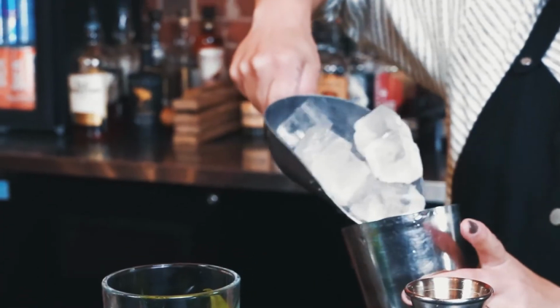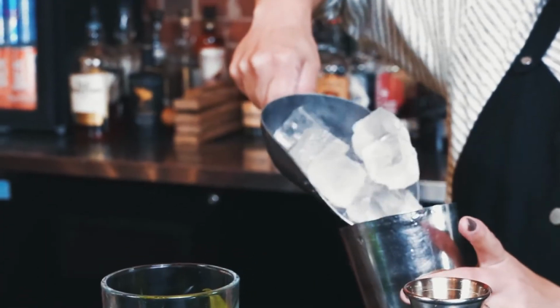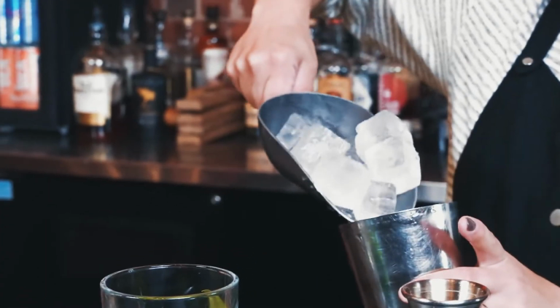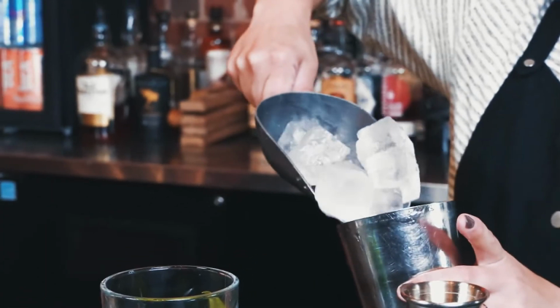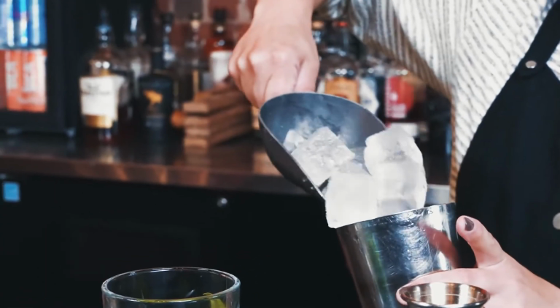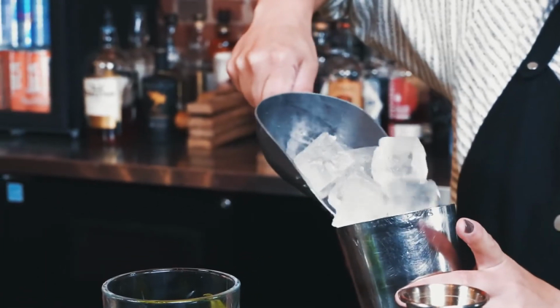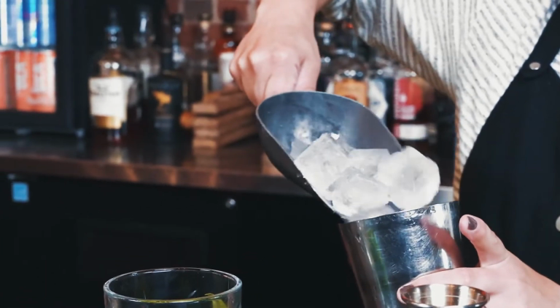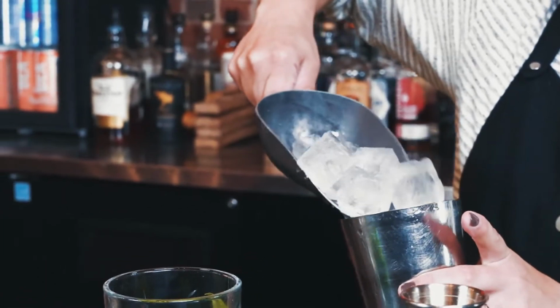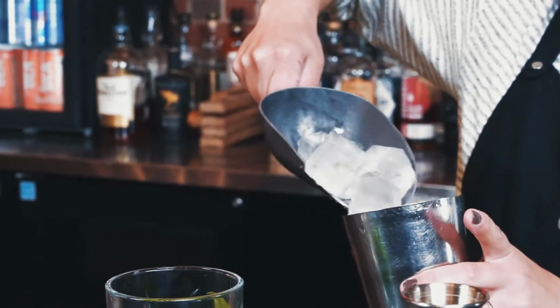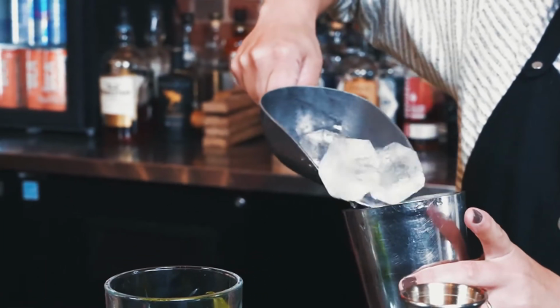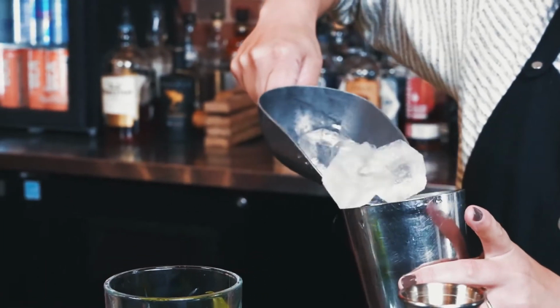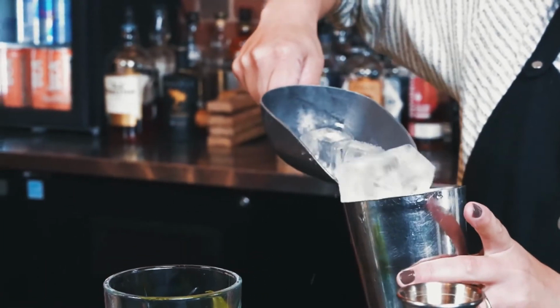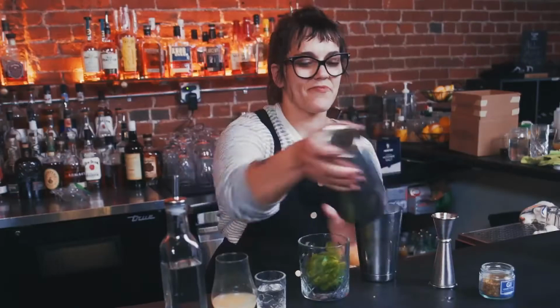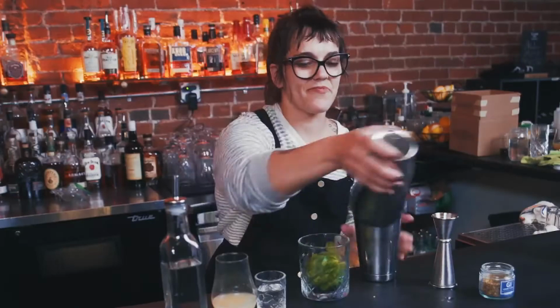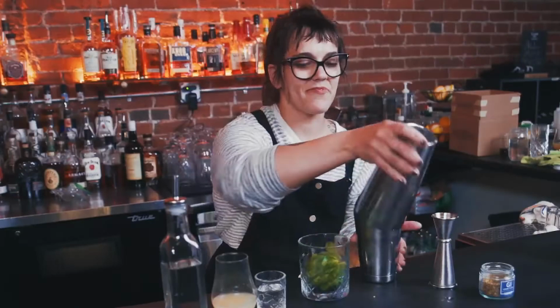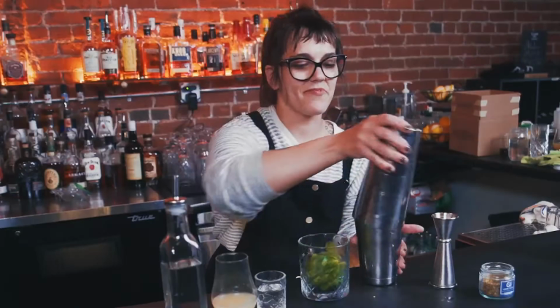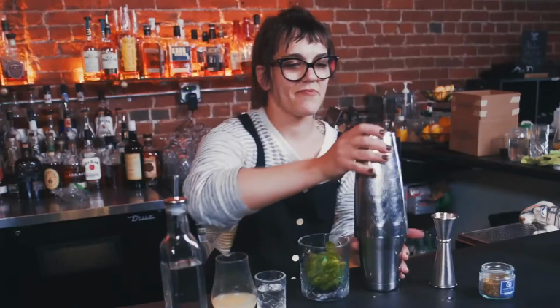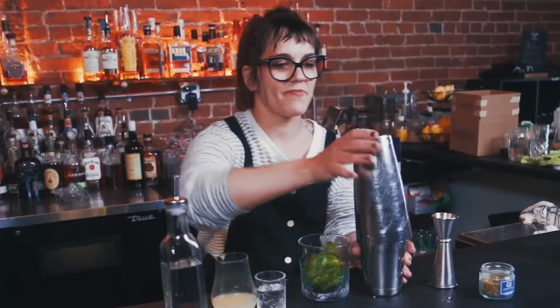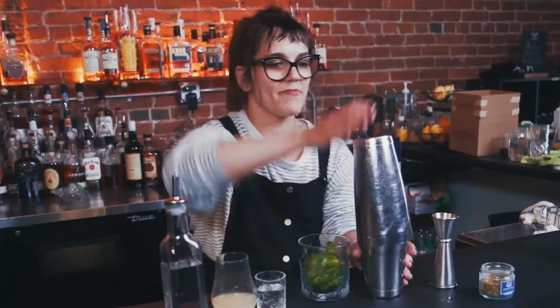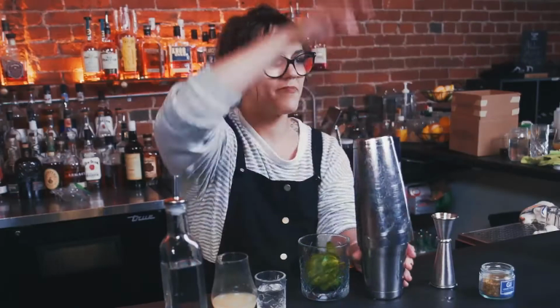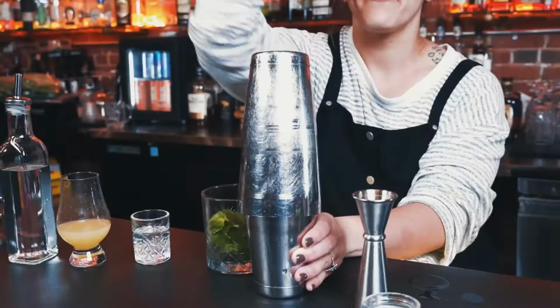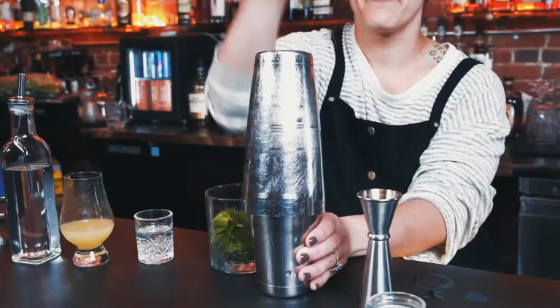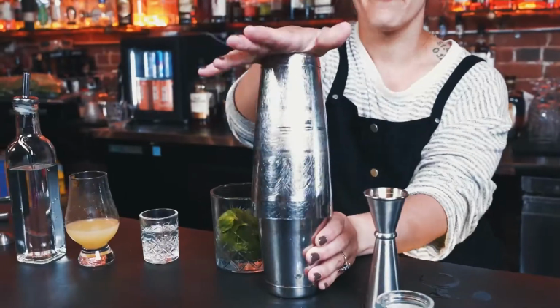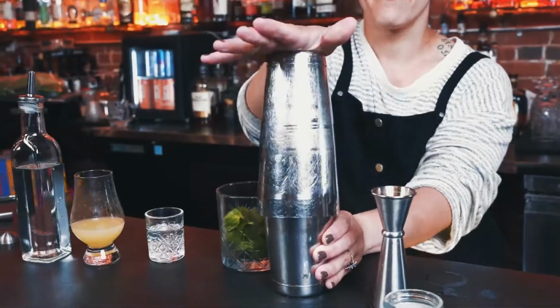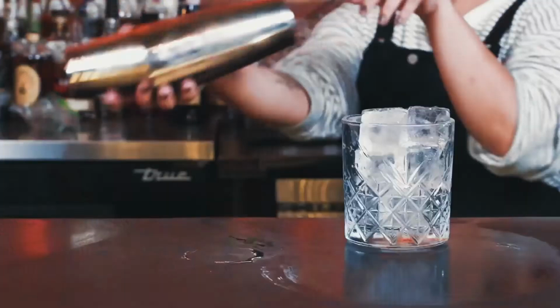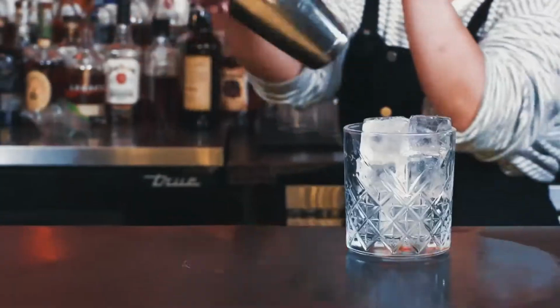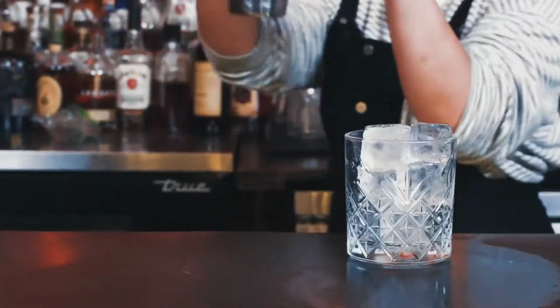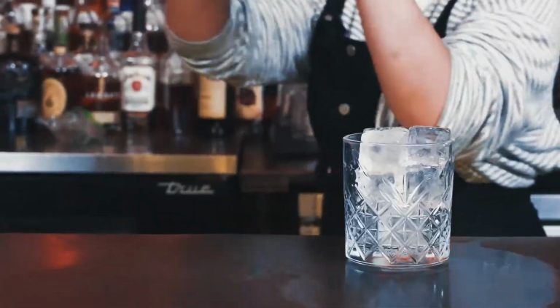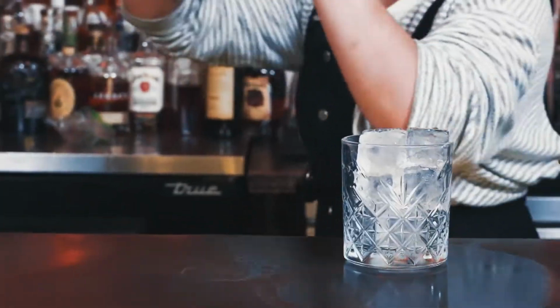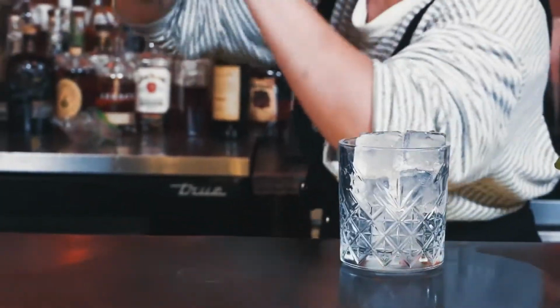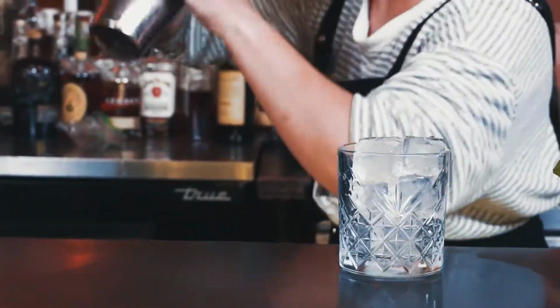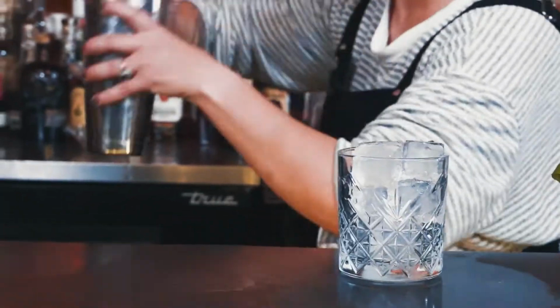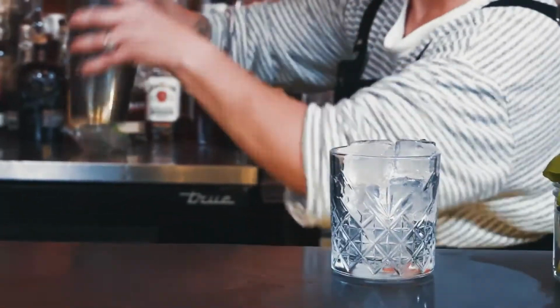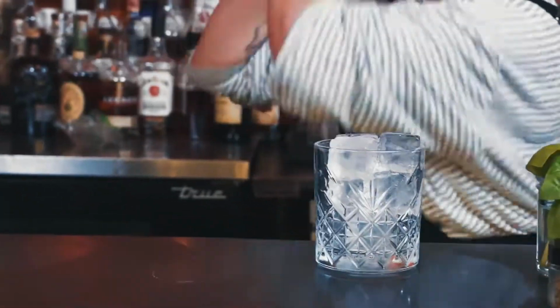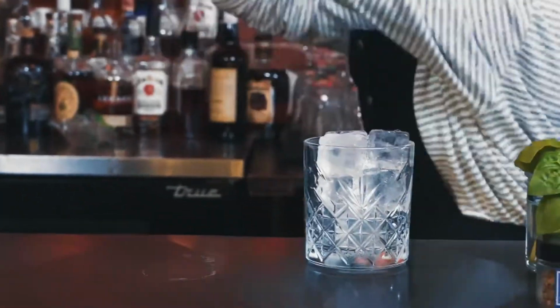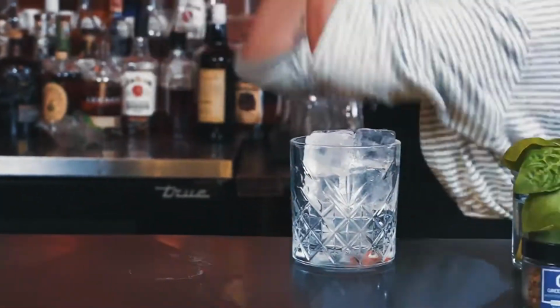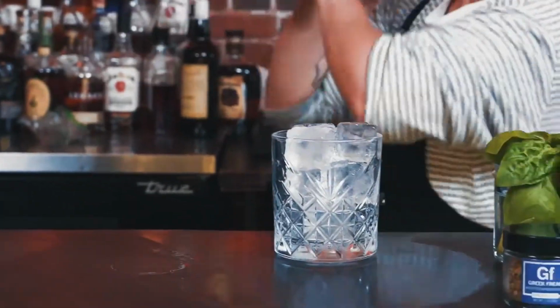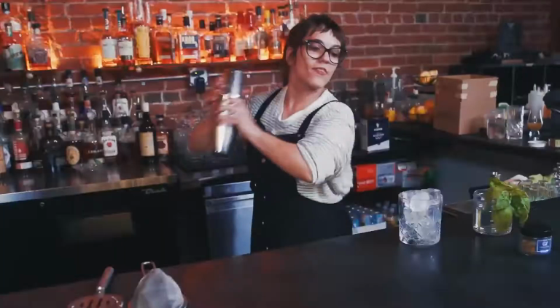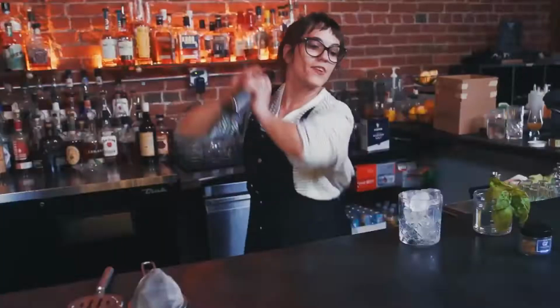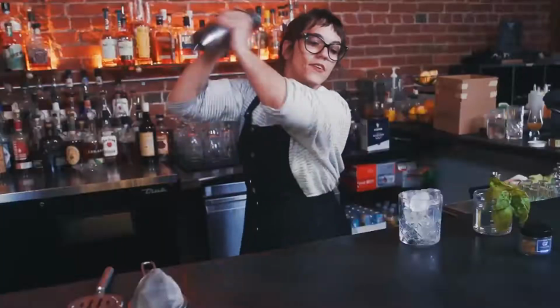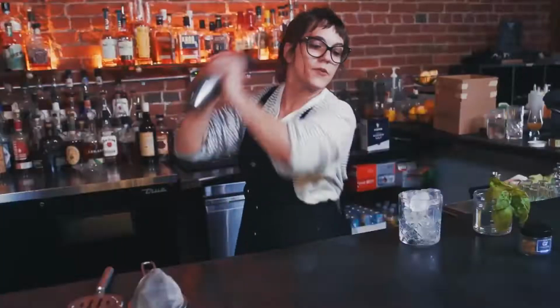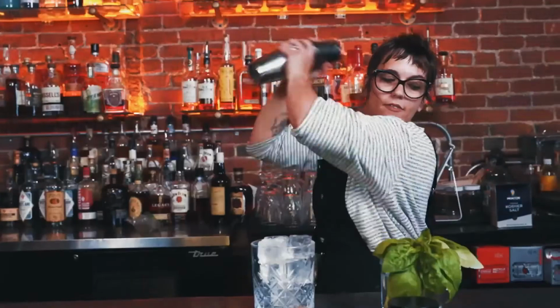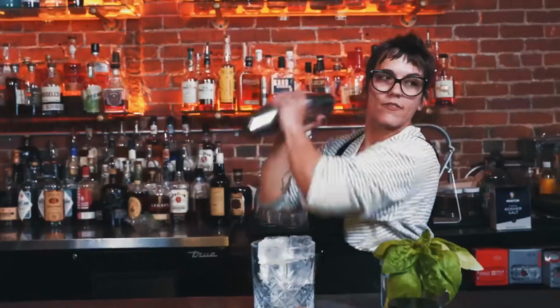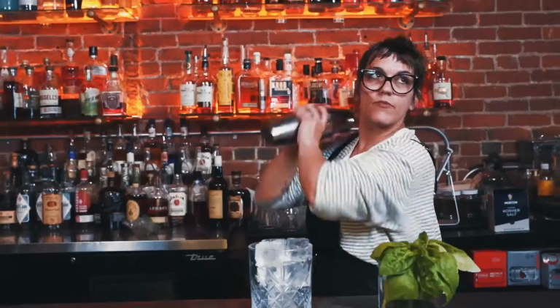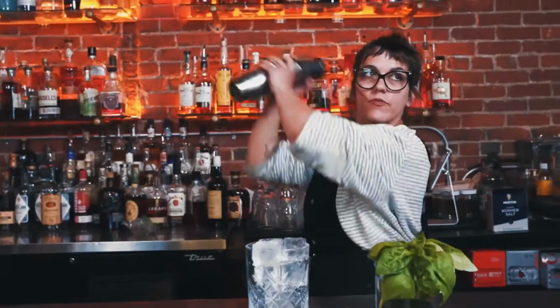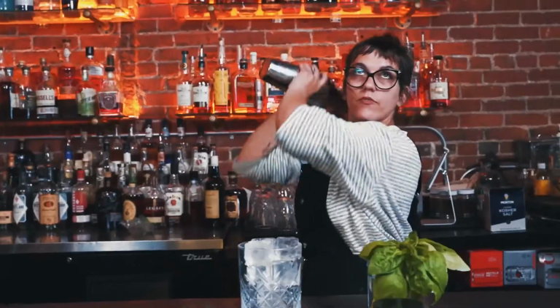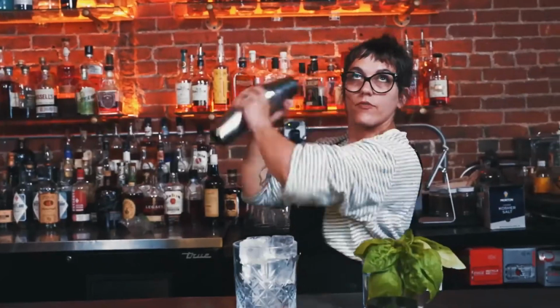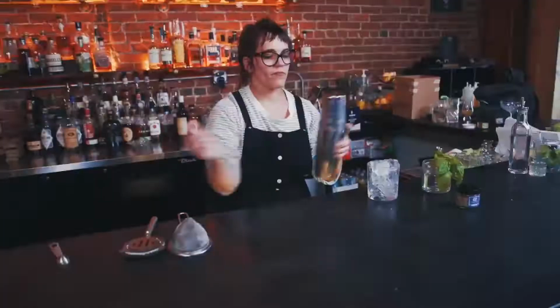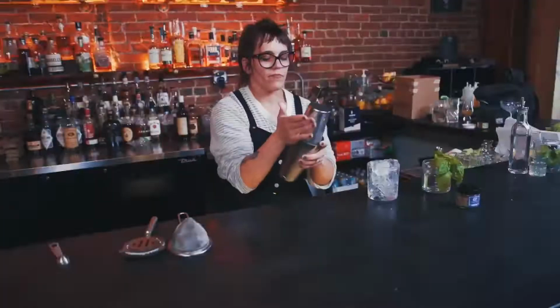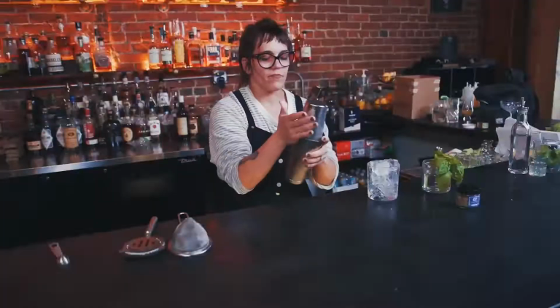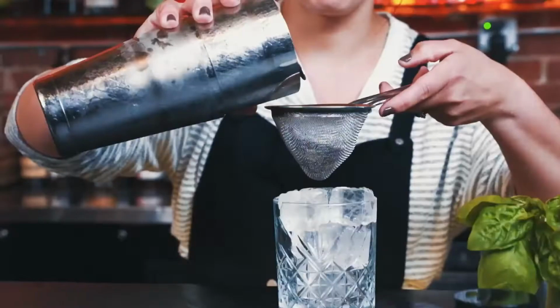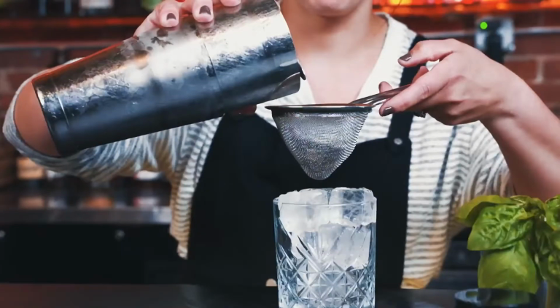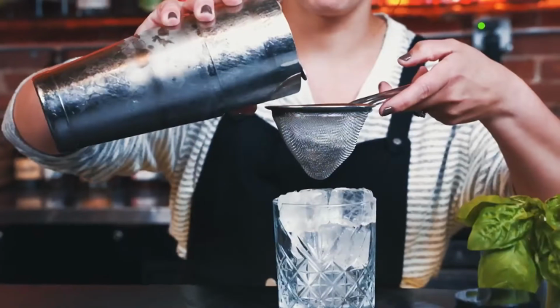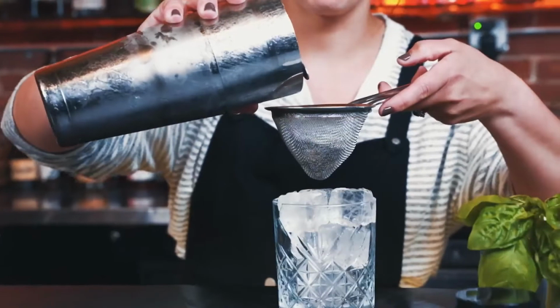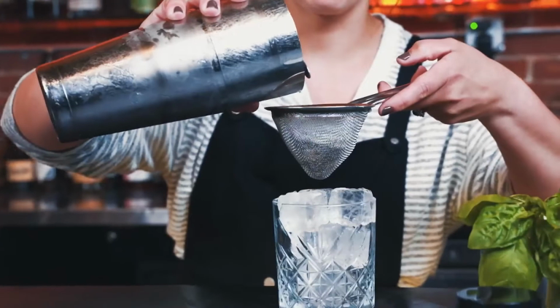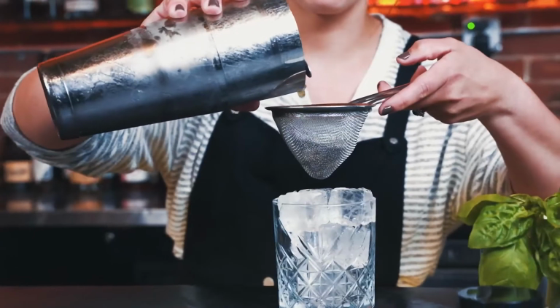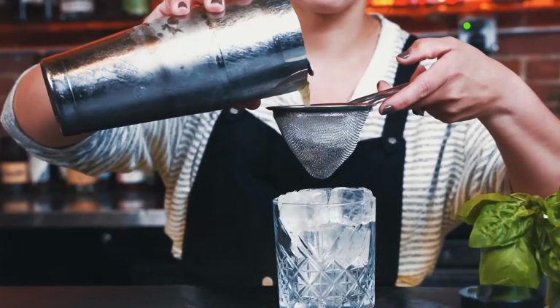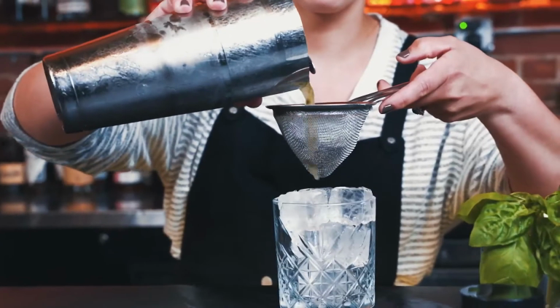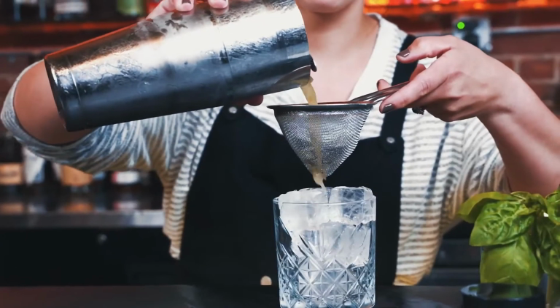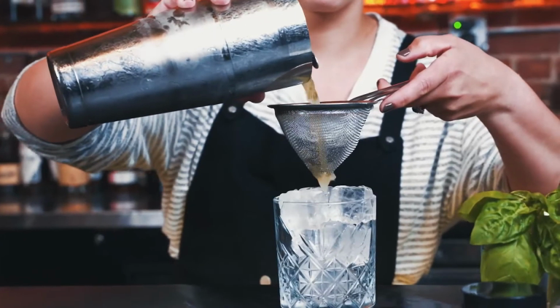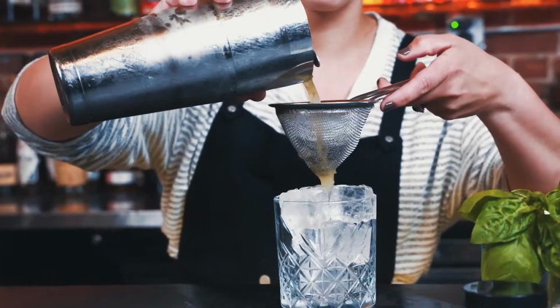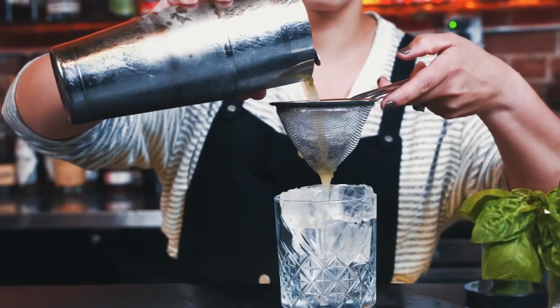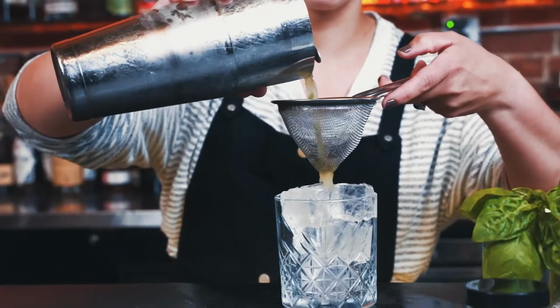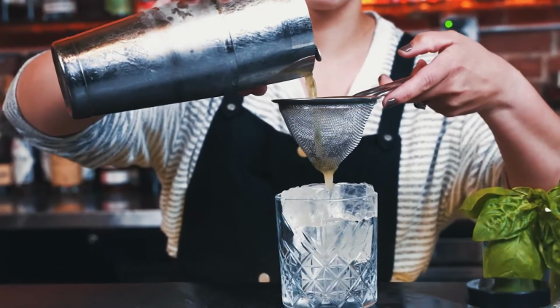Shake vigorously. Fine strain into a rocks glass over ice.